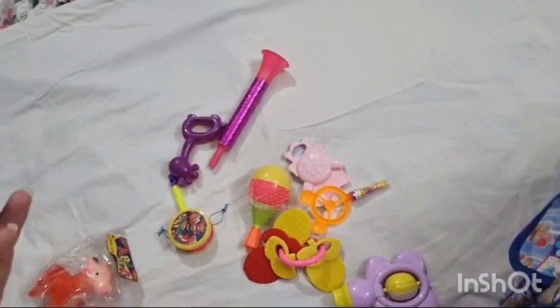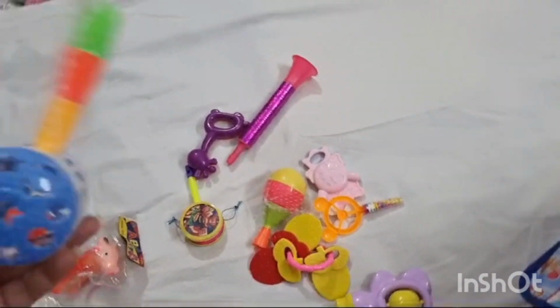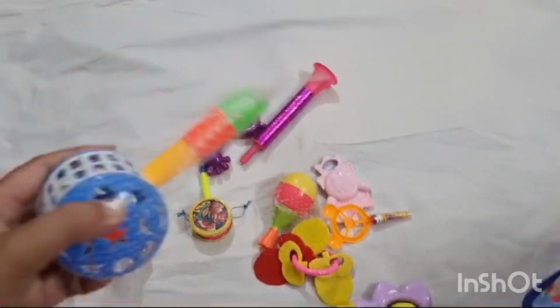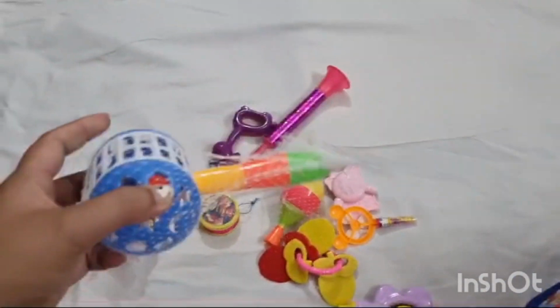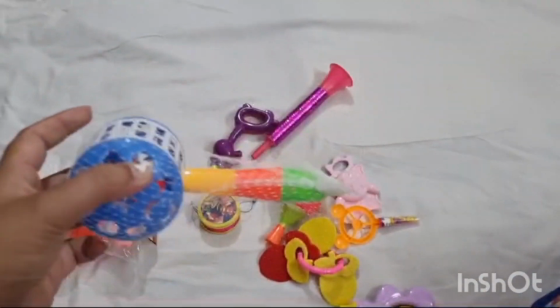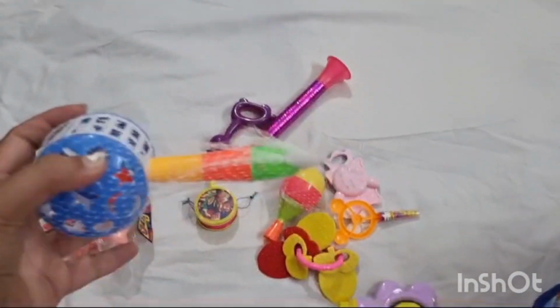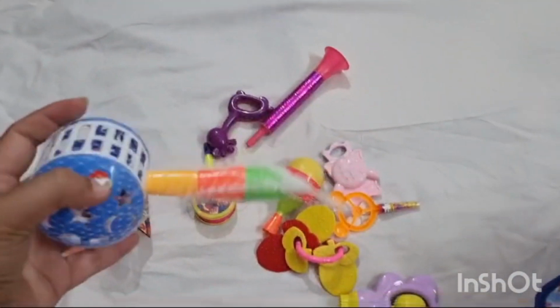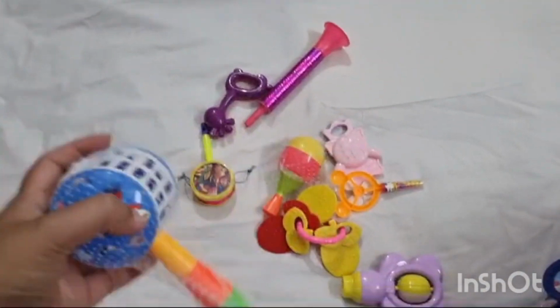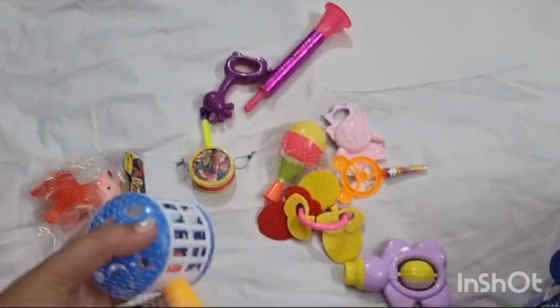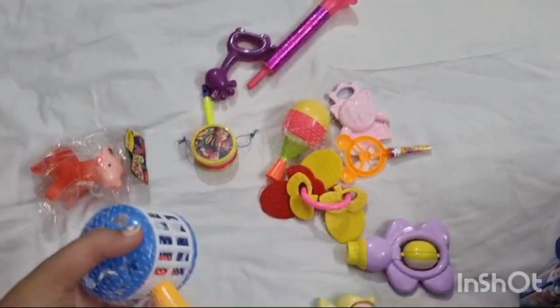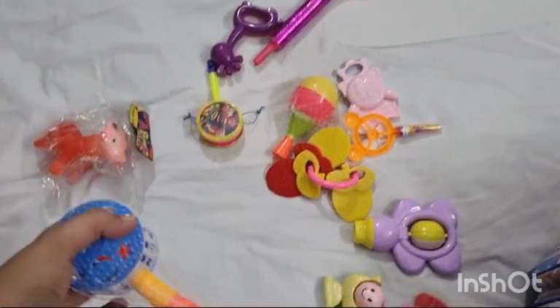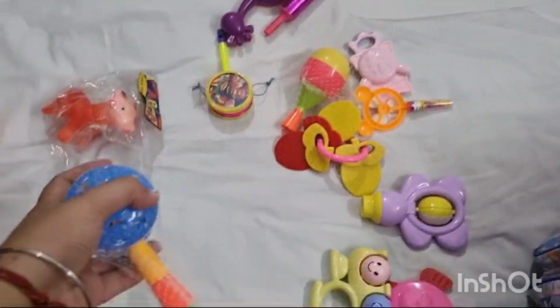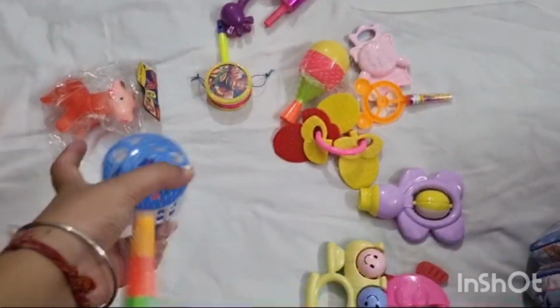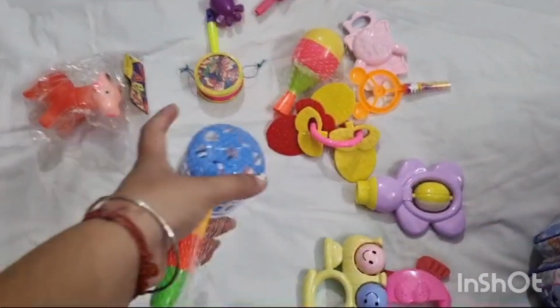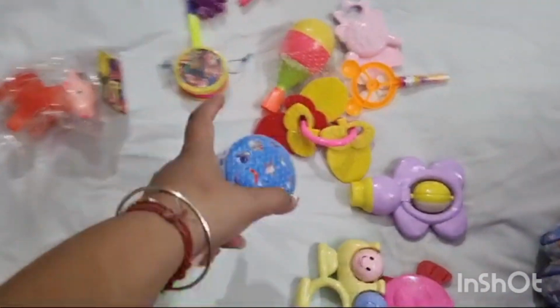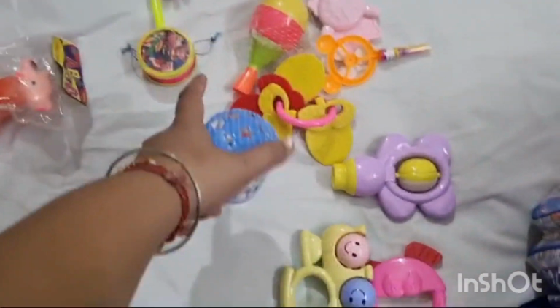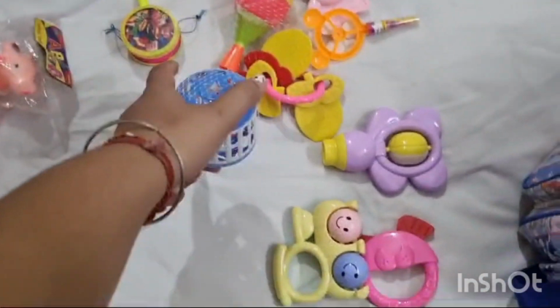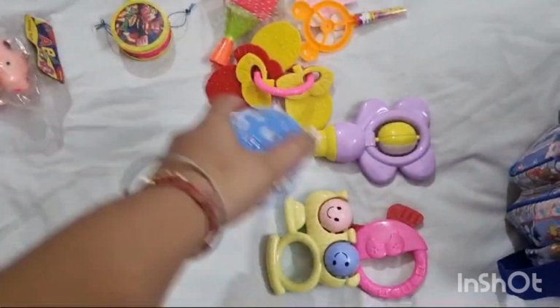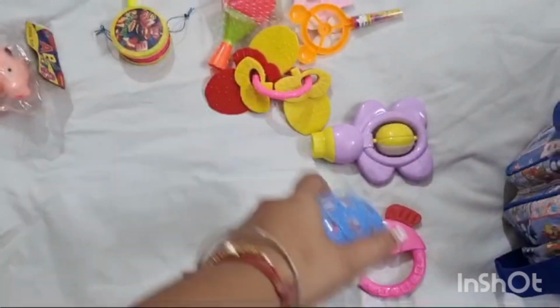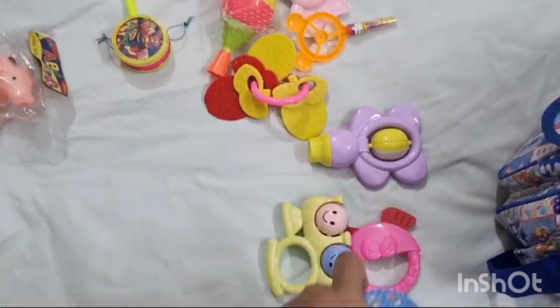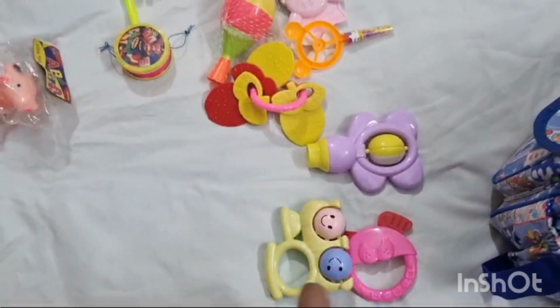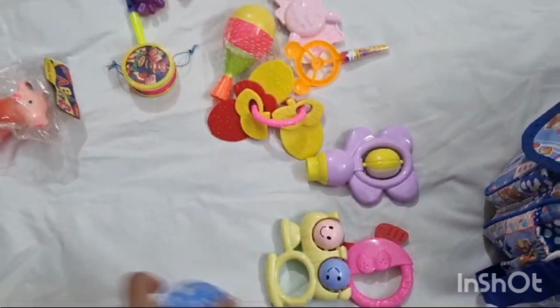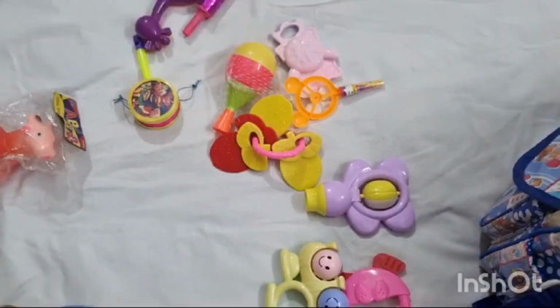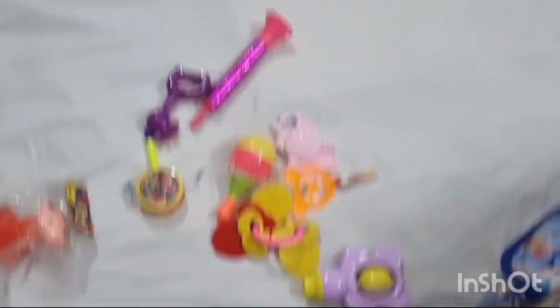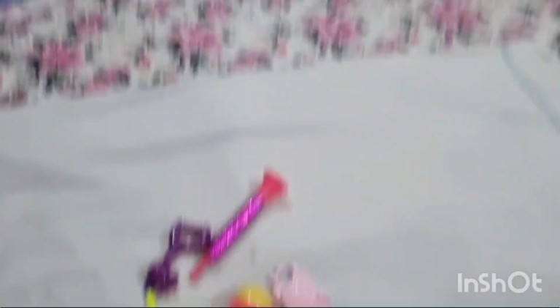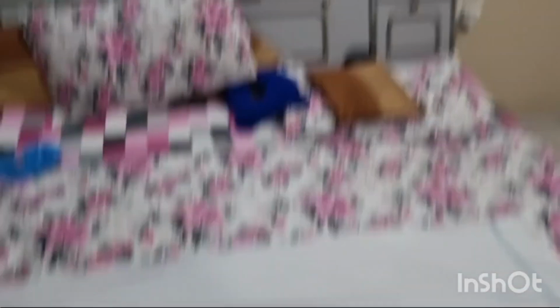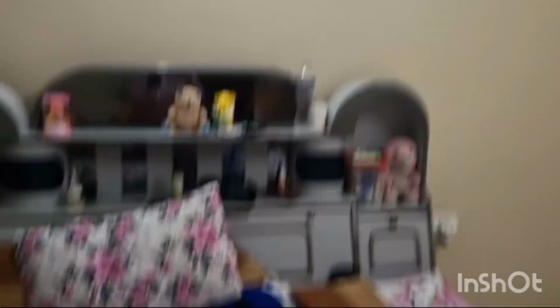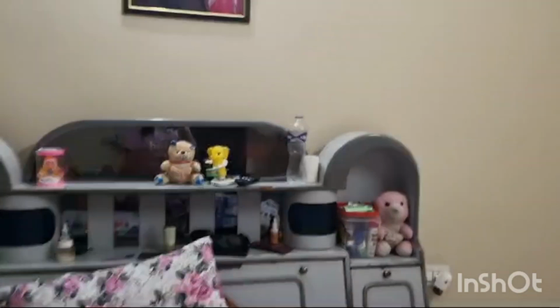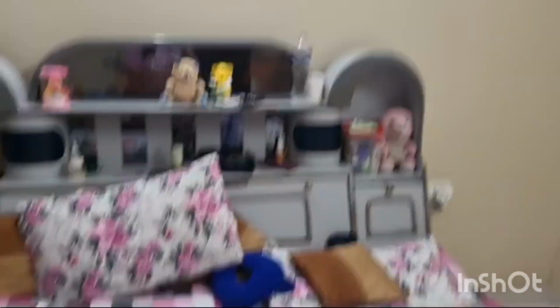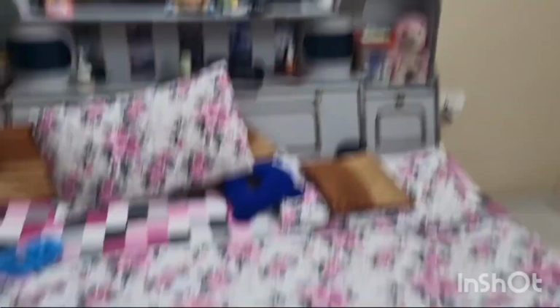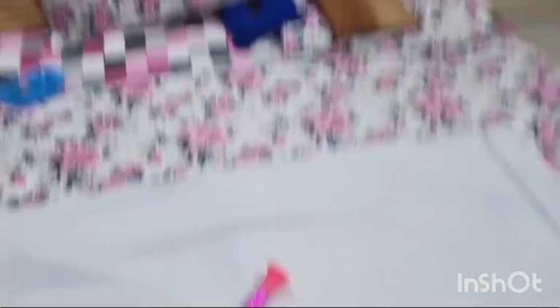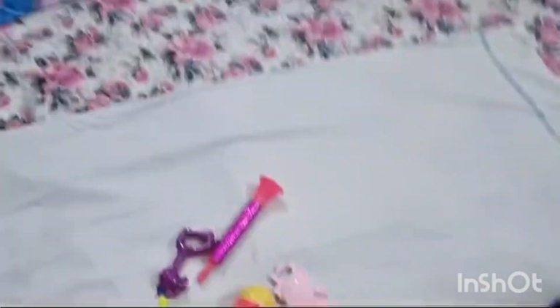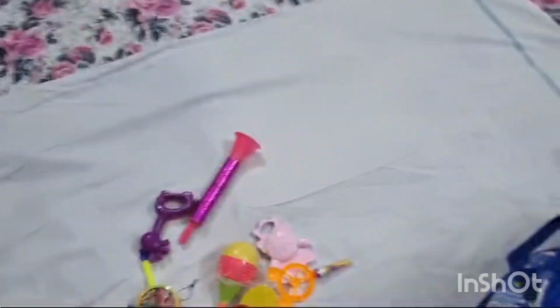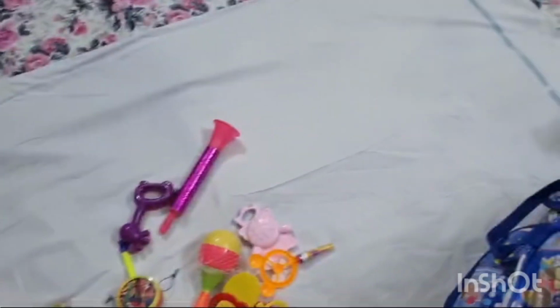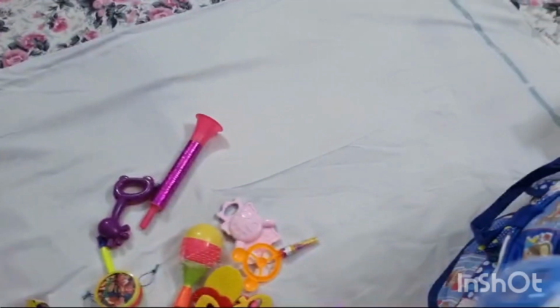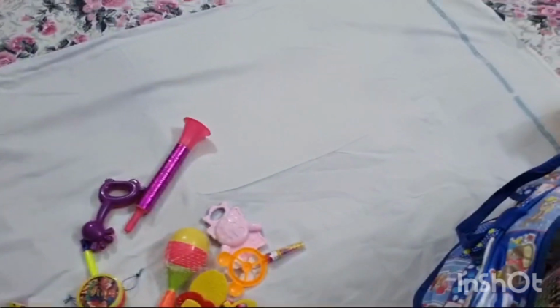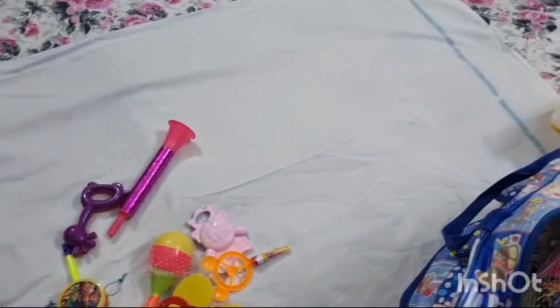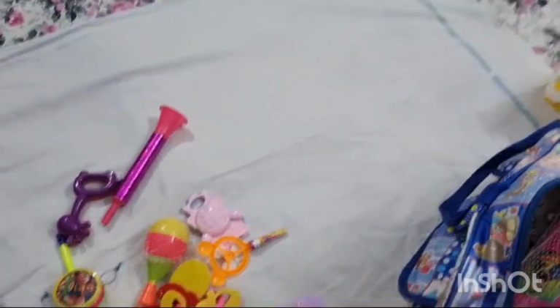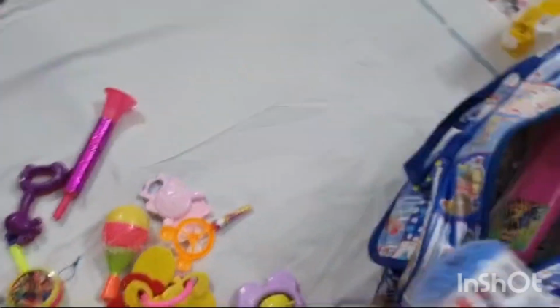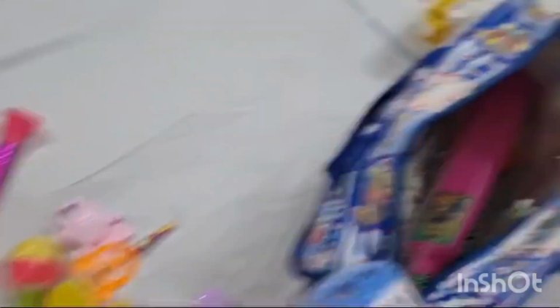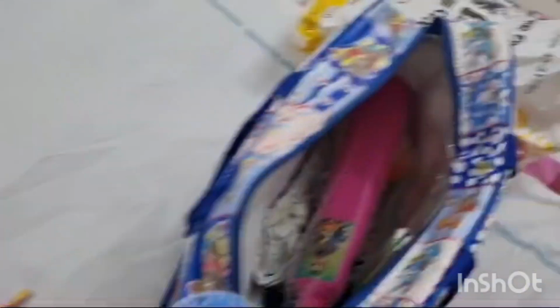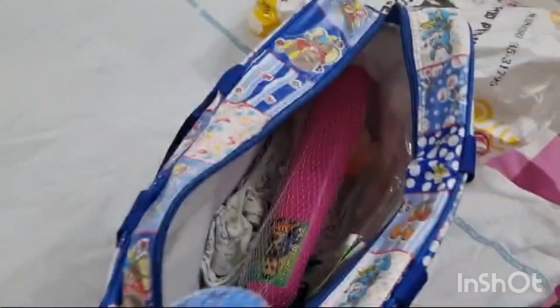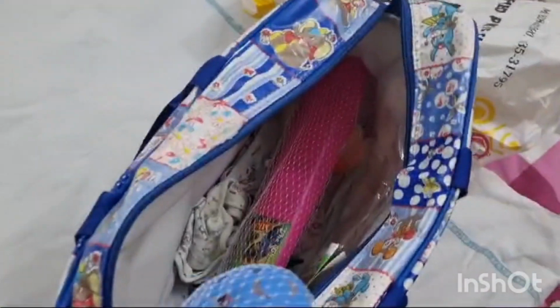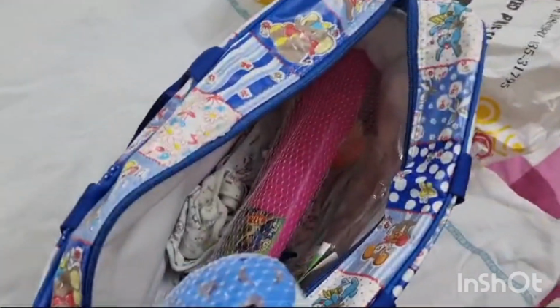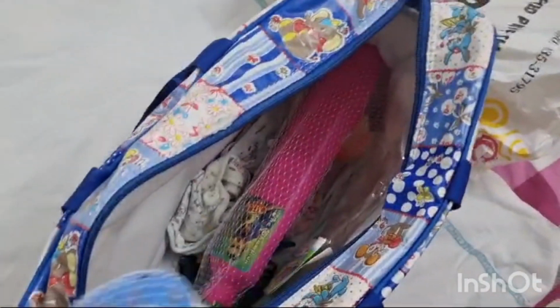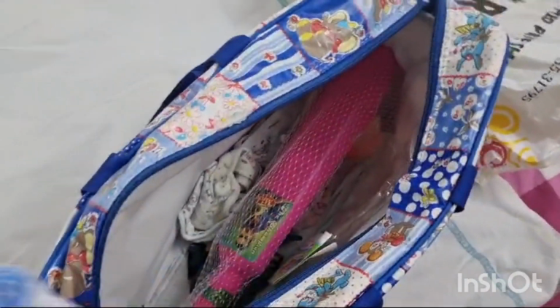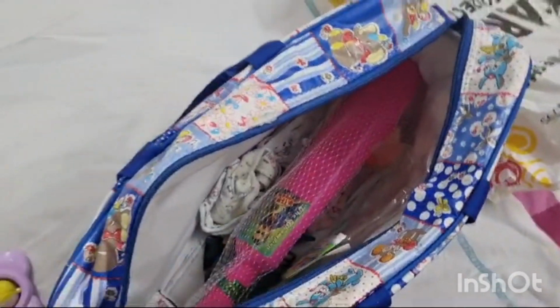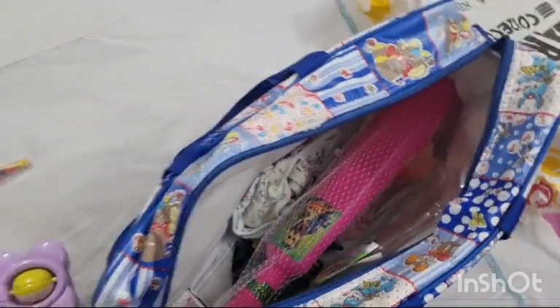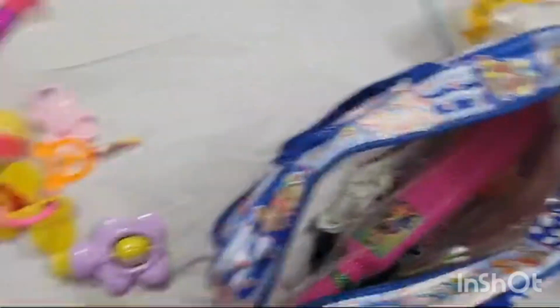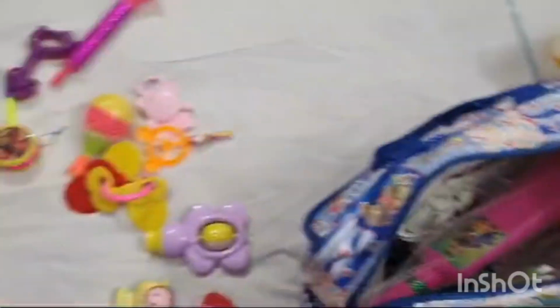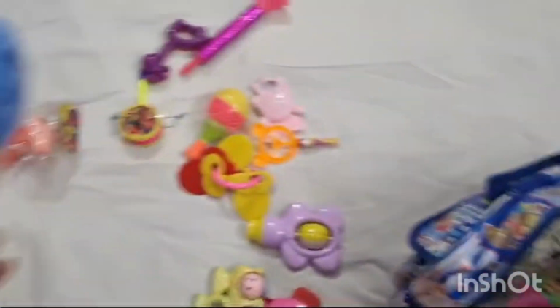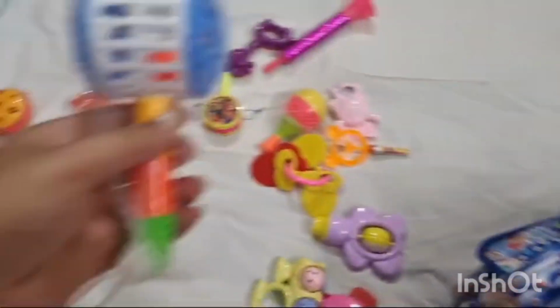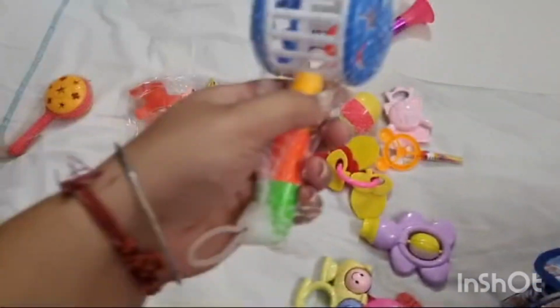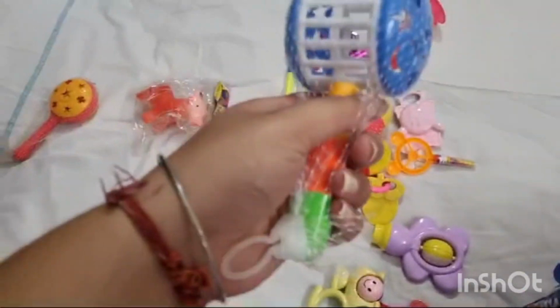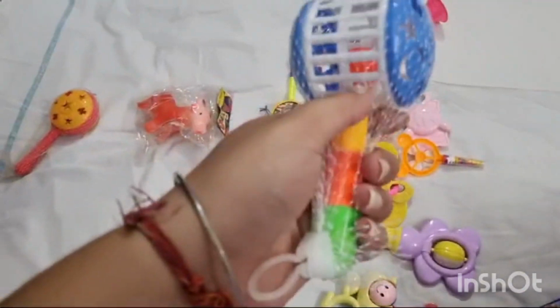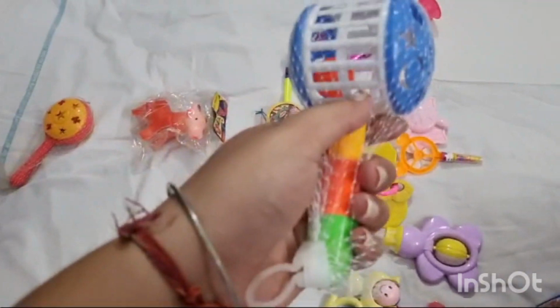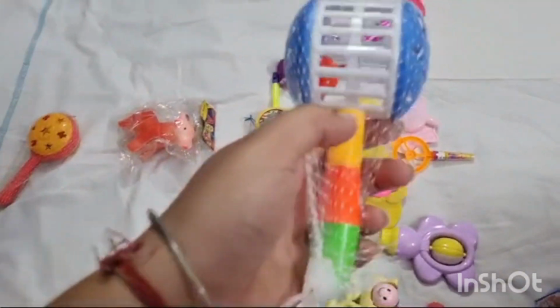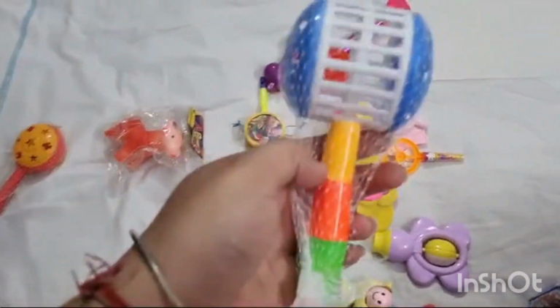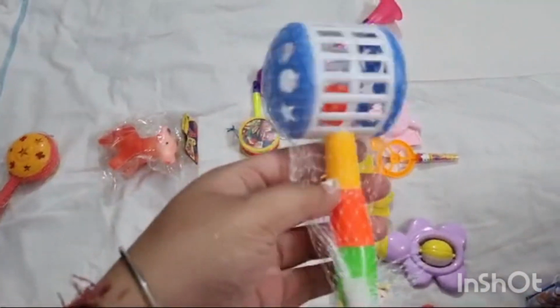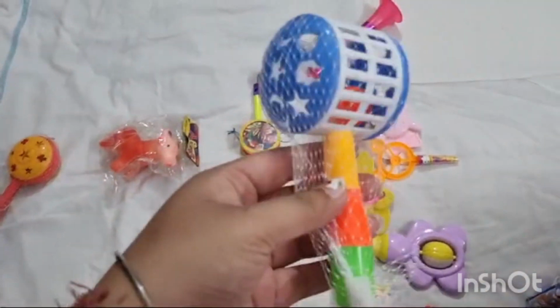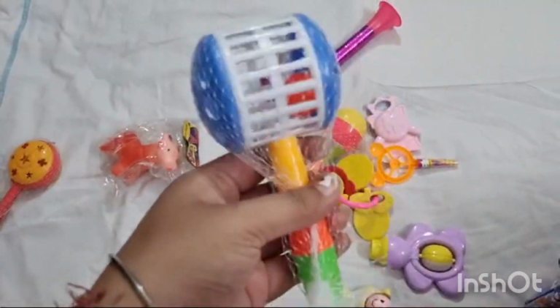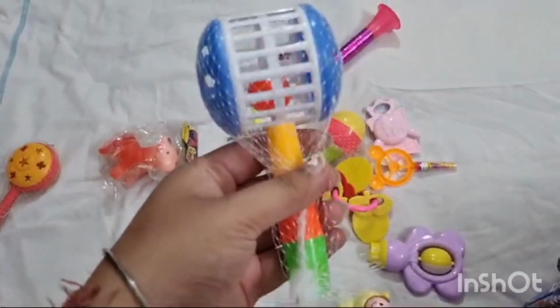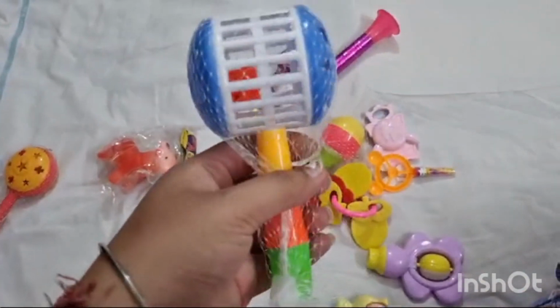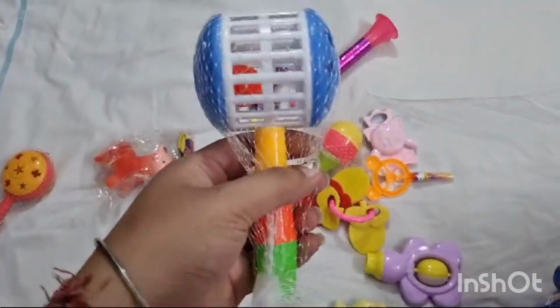Most of the toys we have to unpack first.